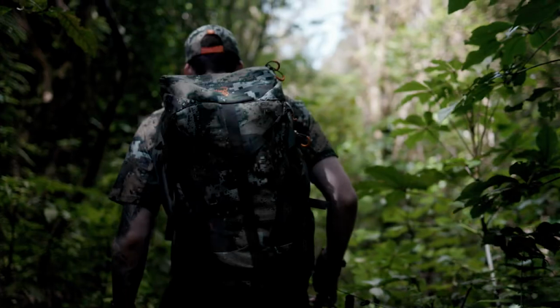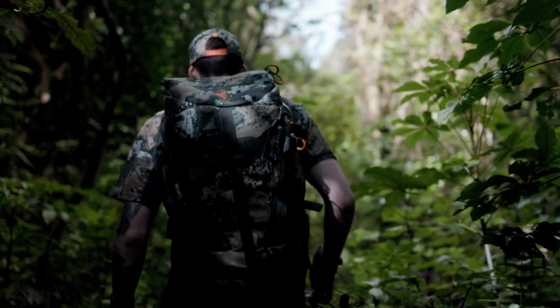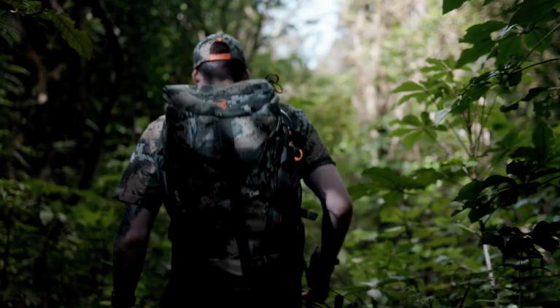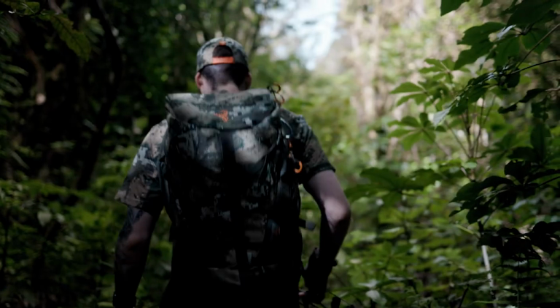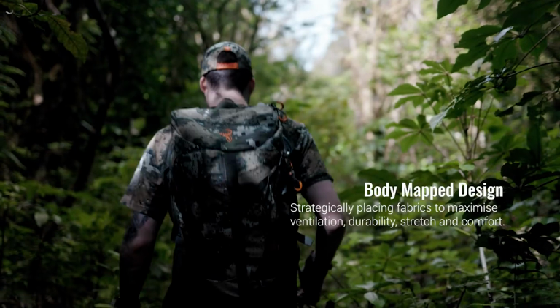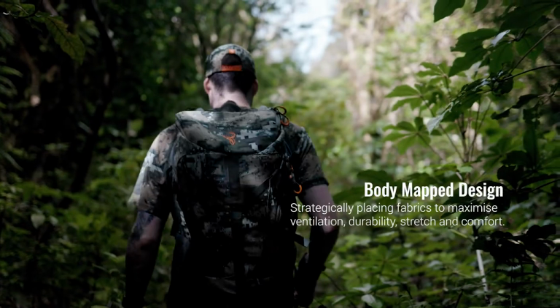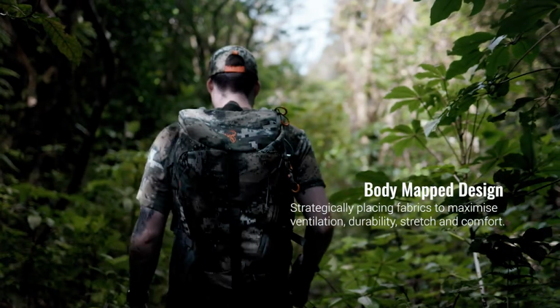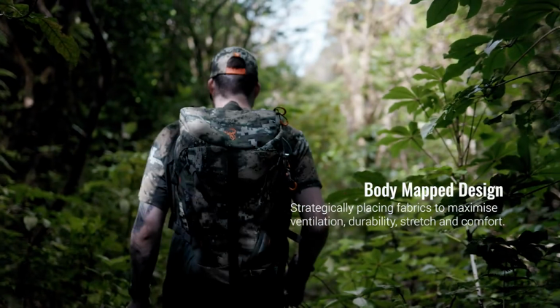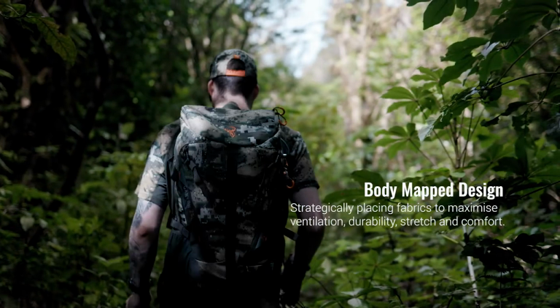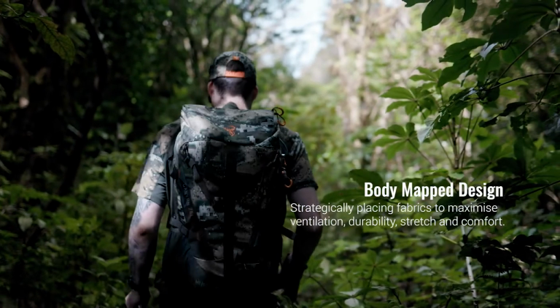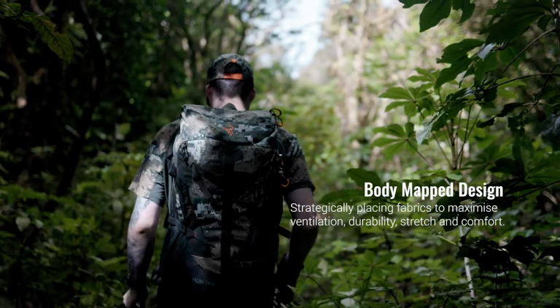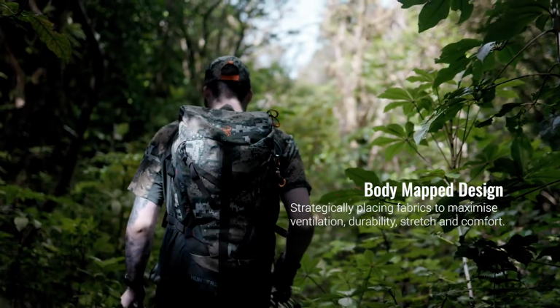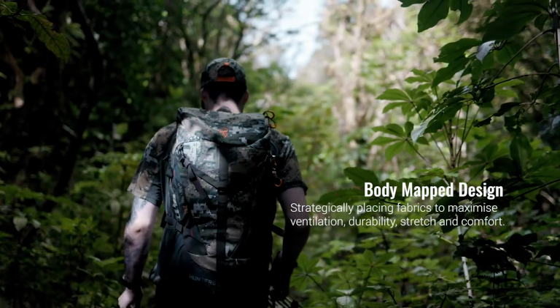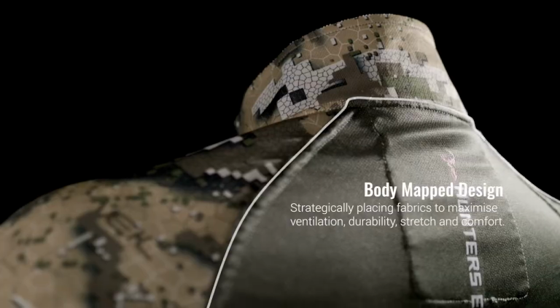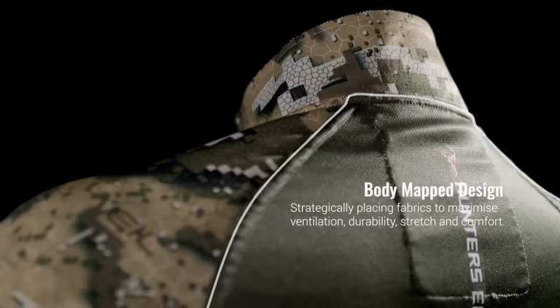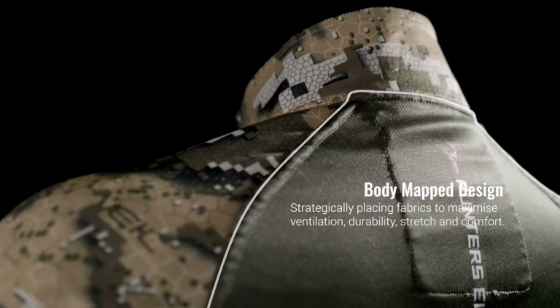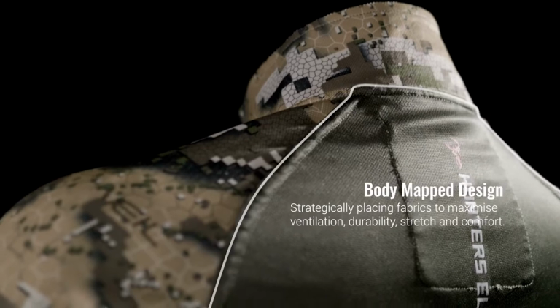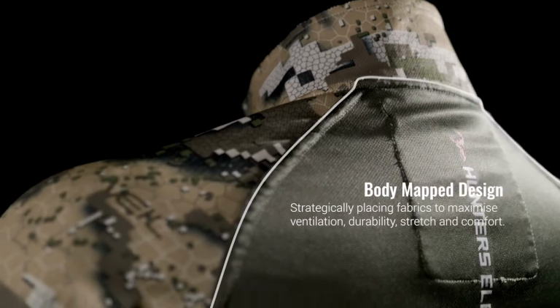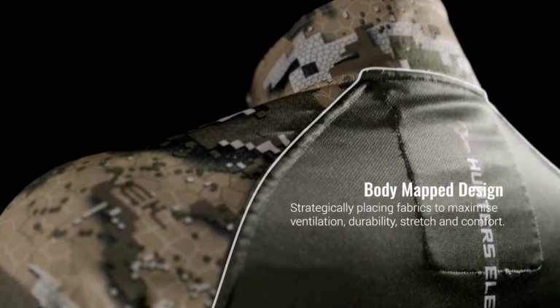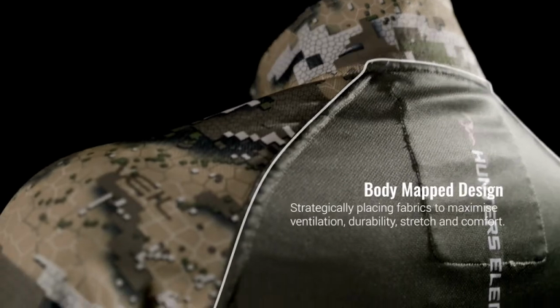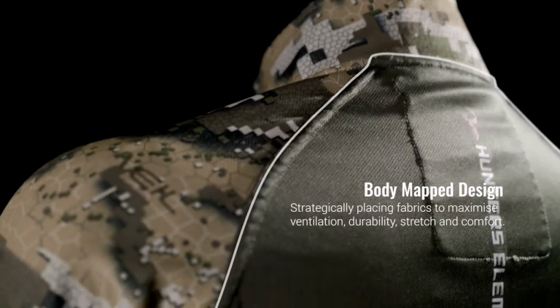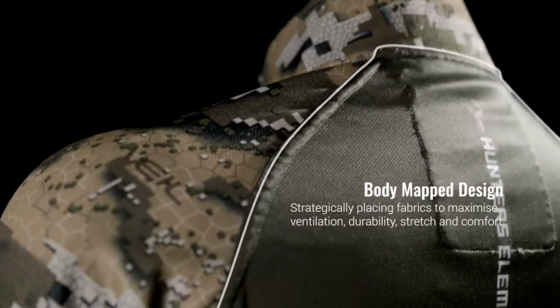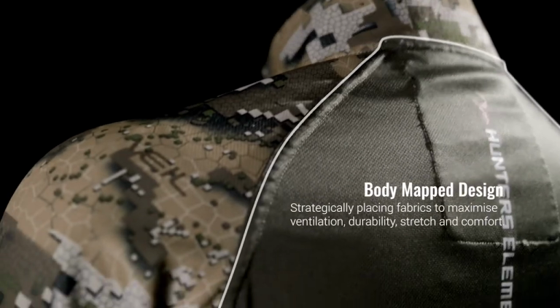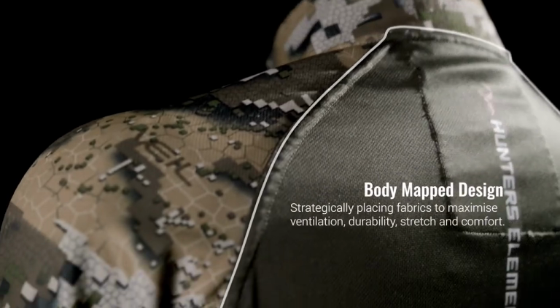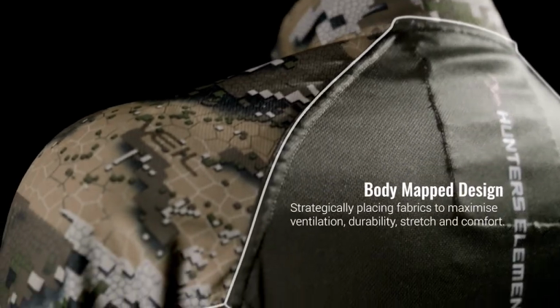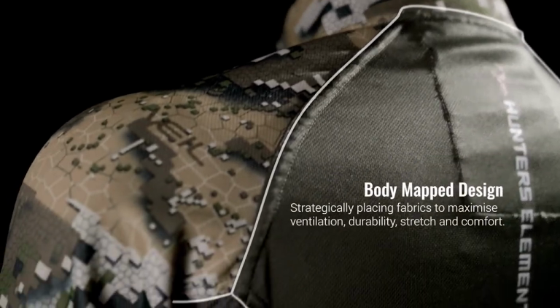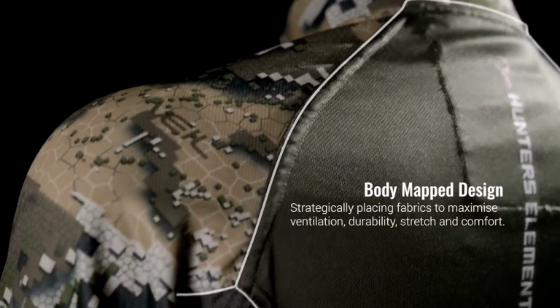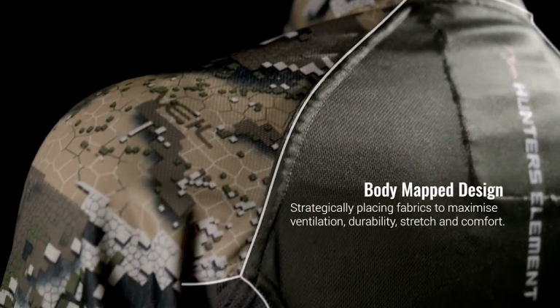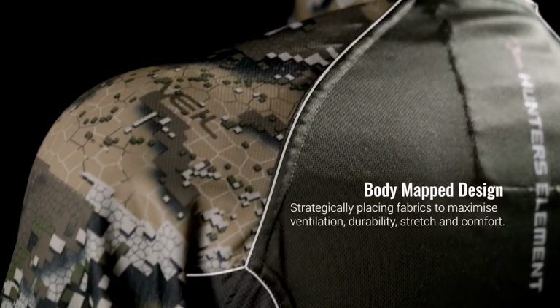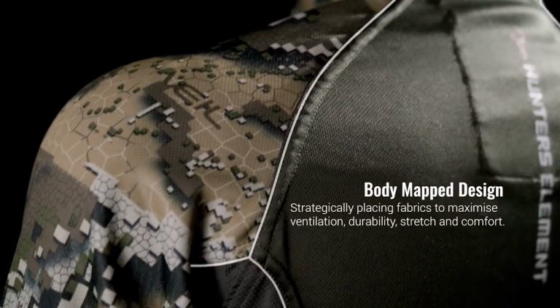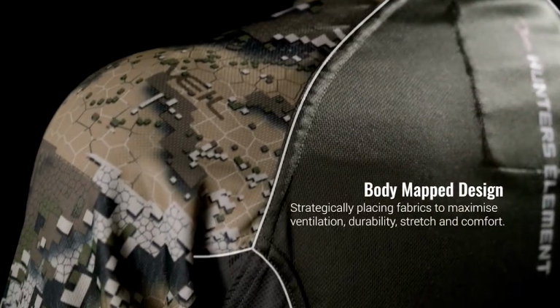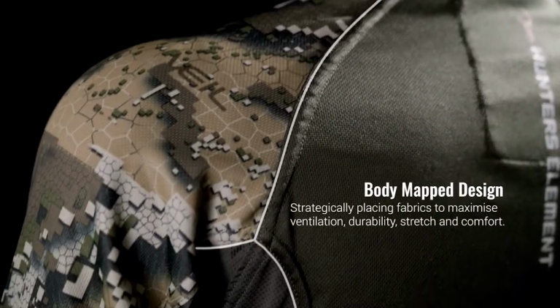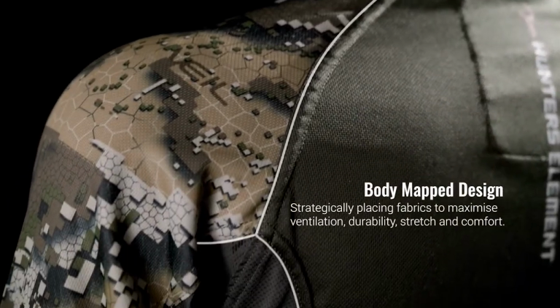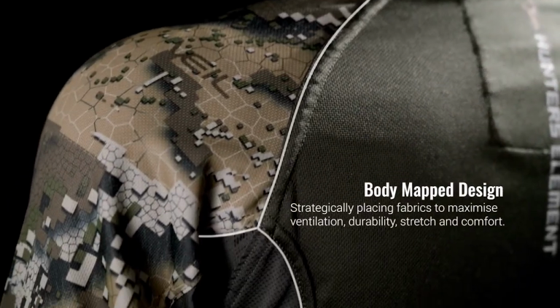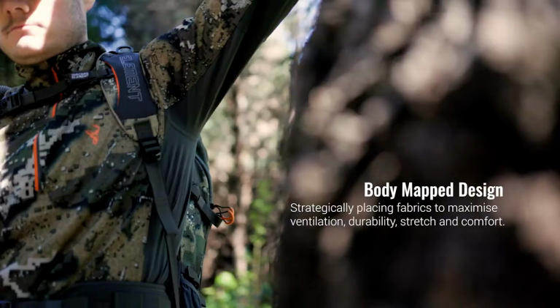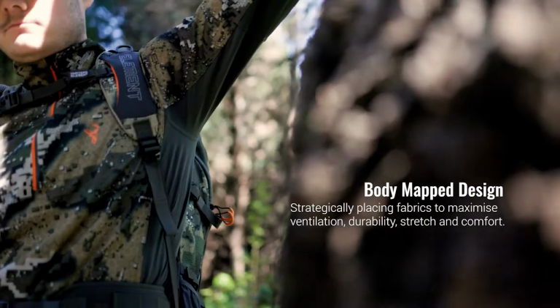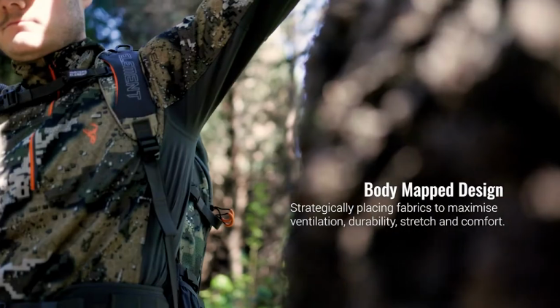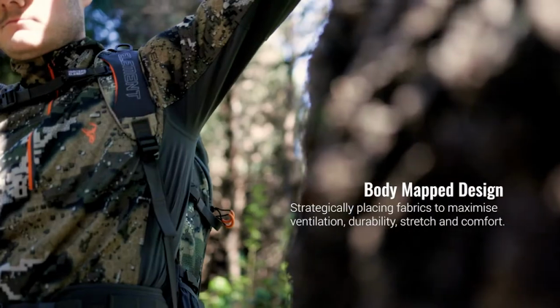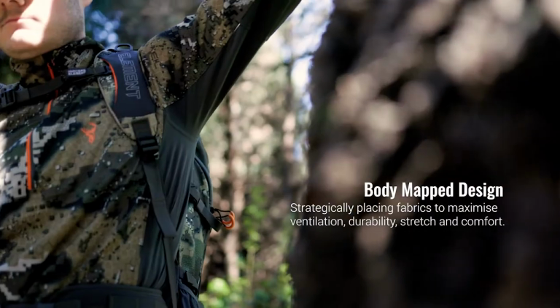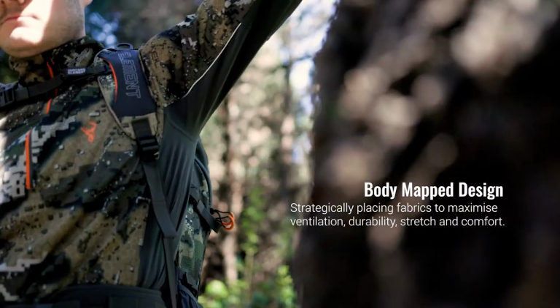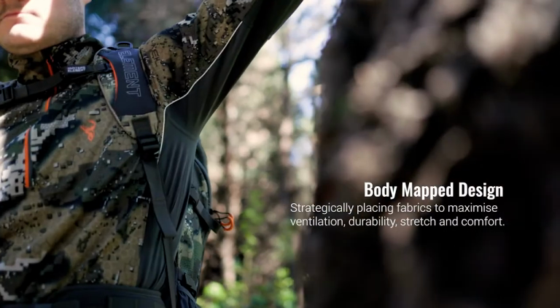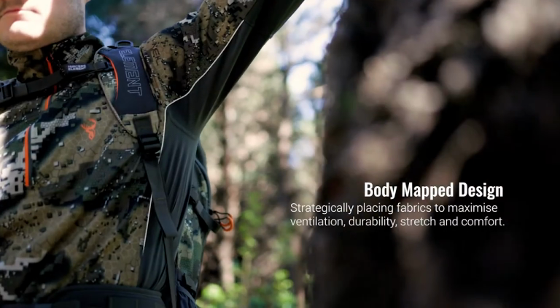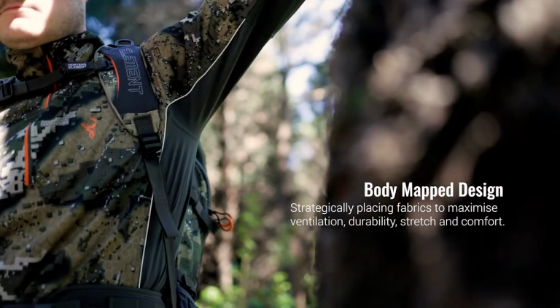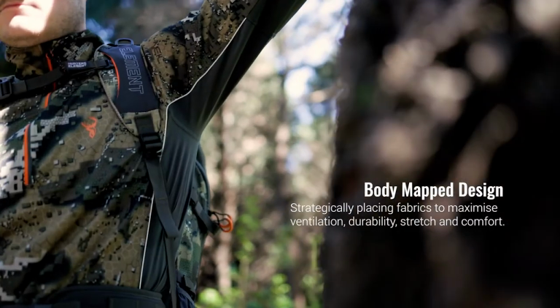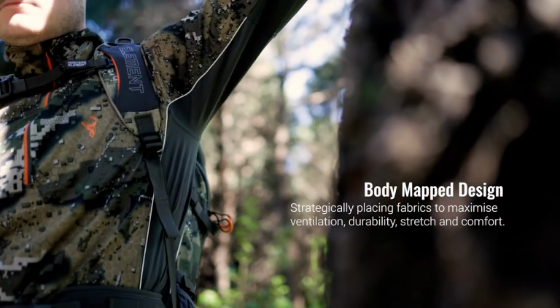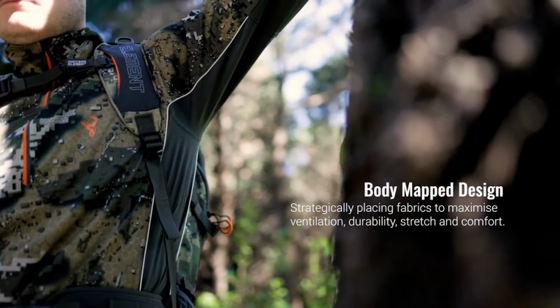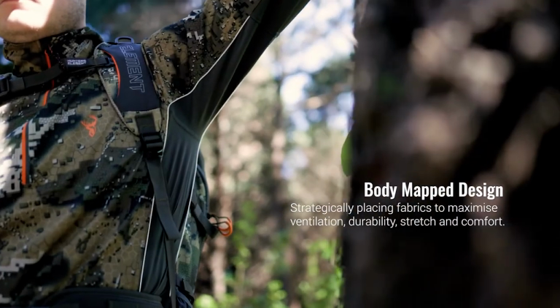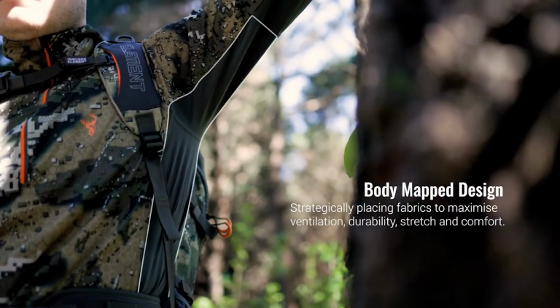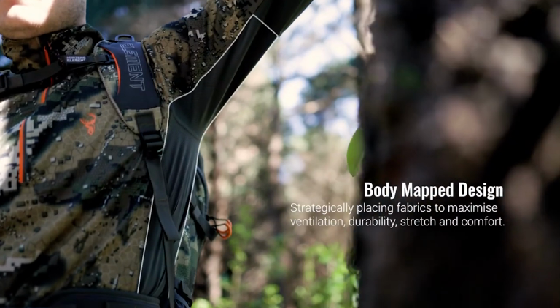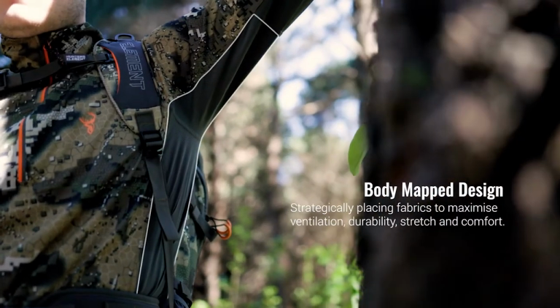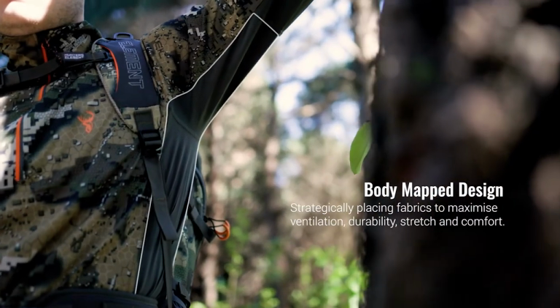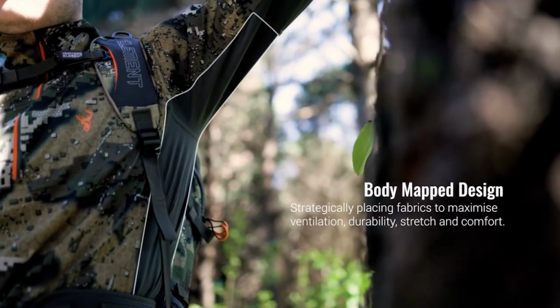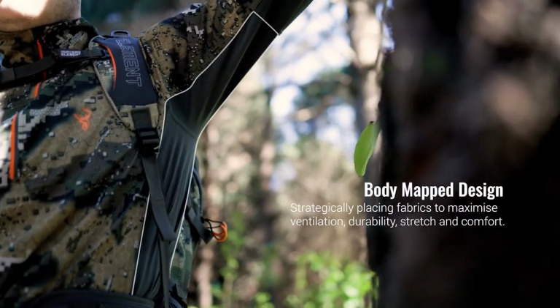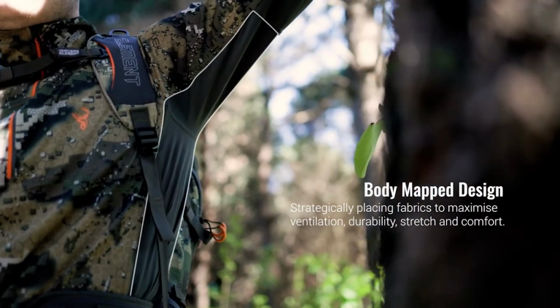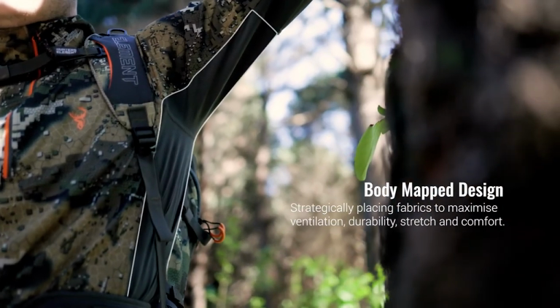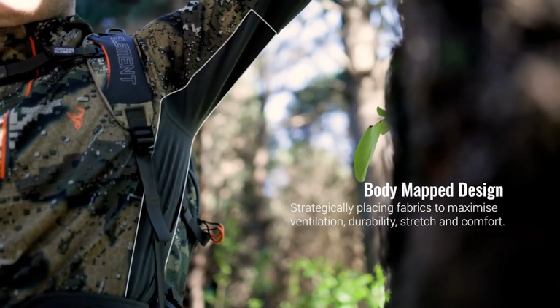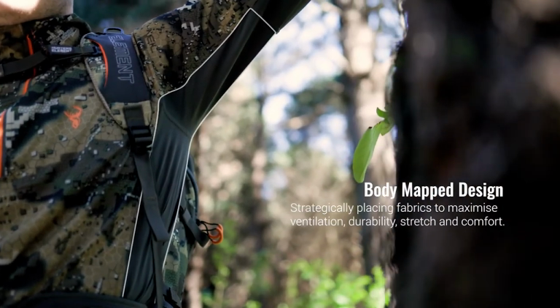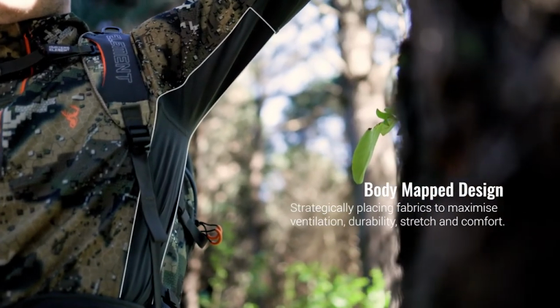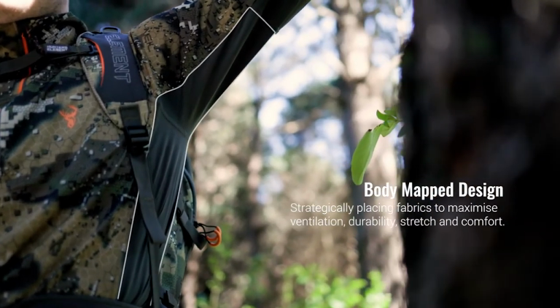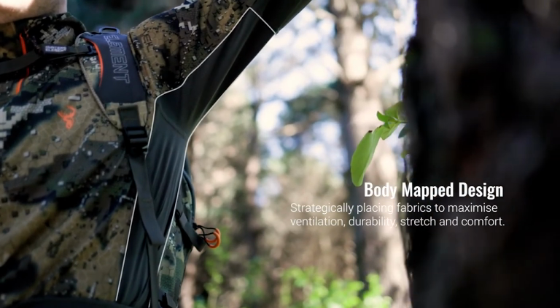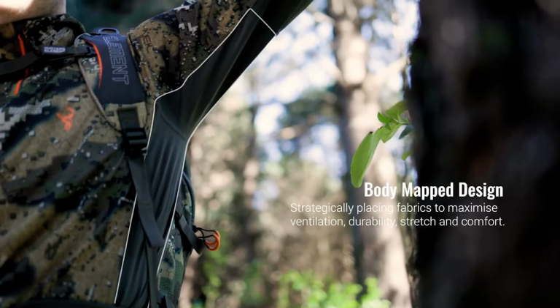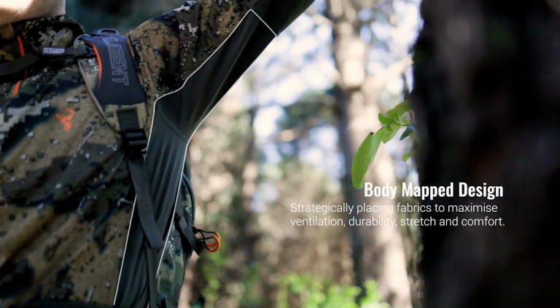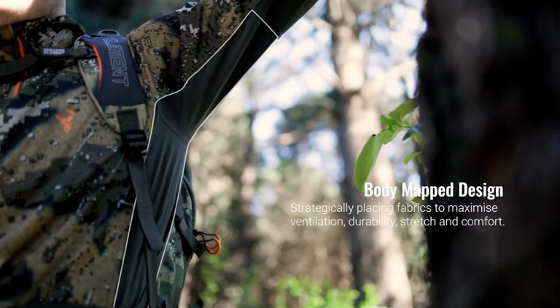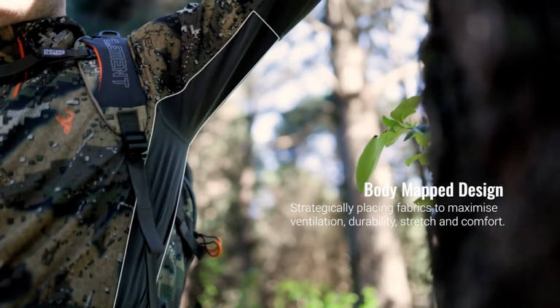We've incorporated a body map design, strategically placing fabrics to maximise ventilation, durability, stretch and comfort.